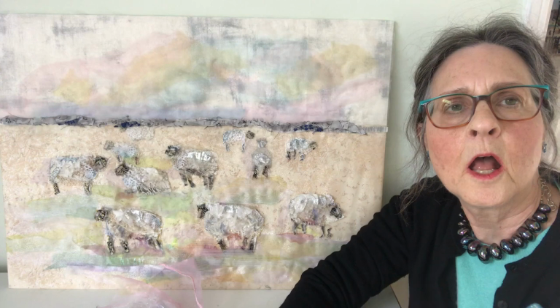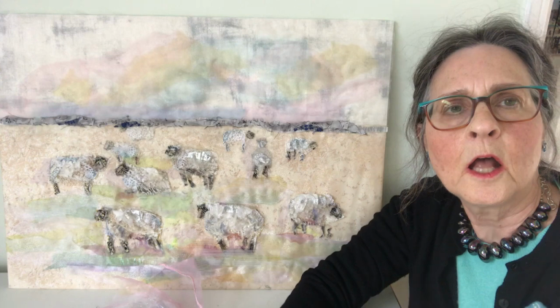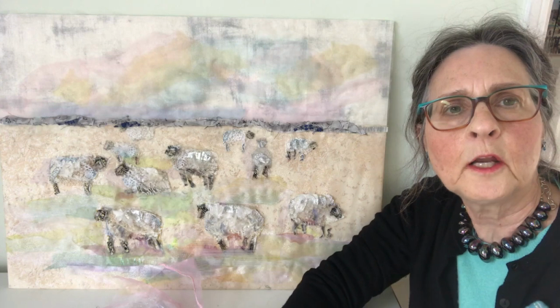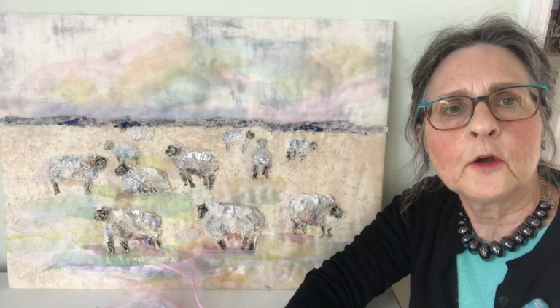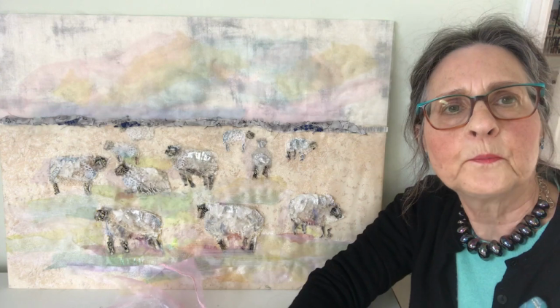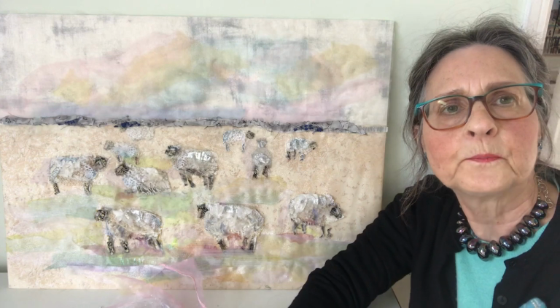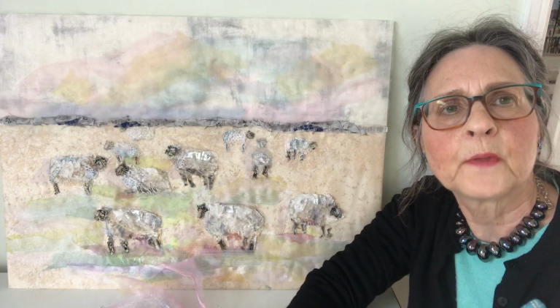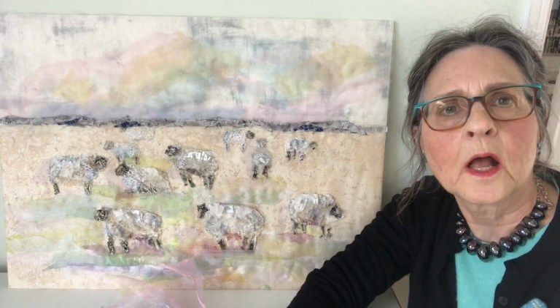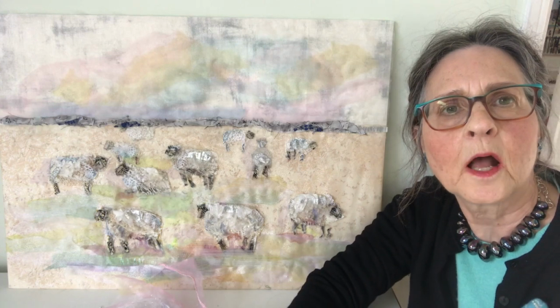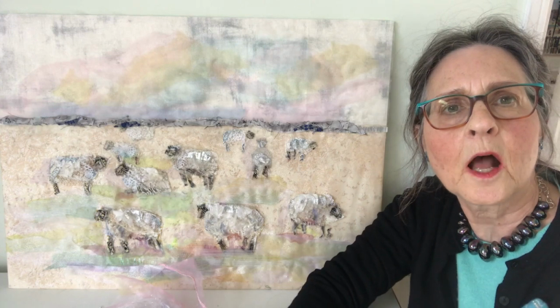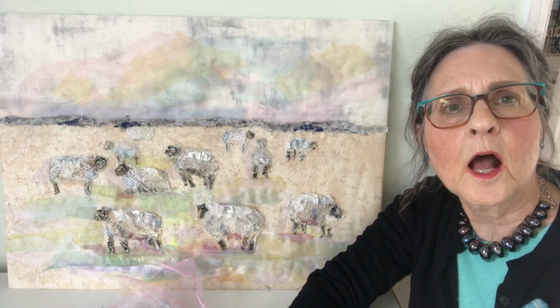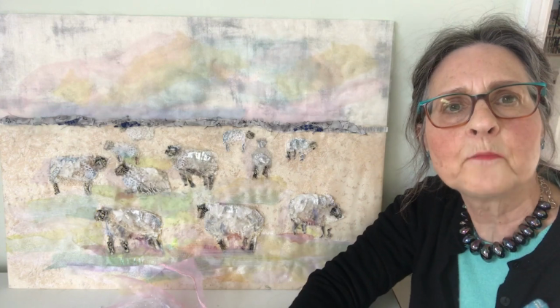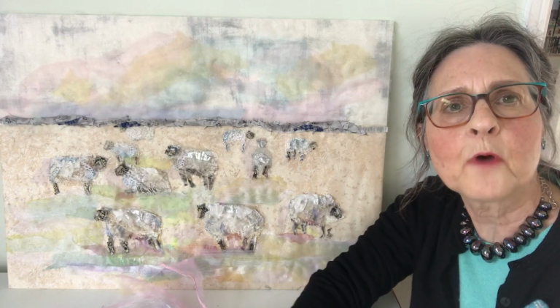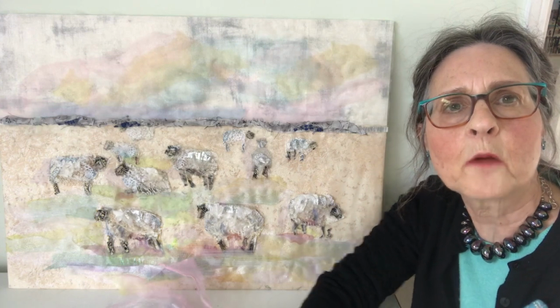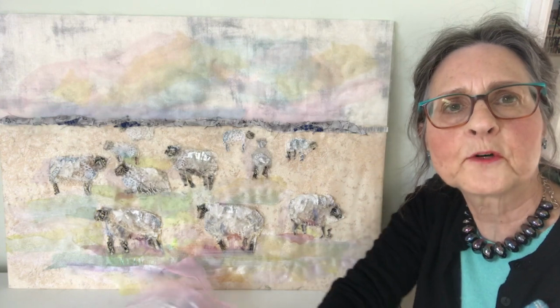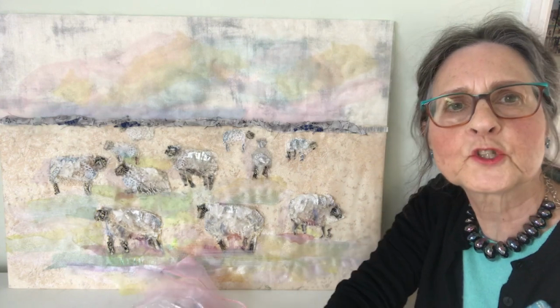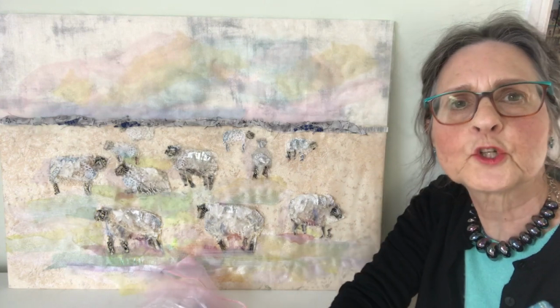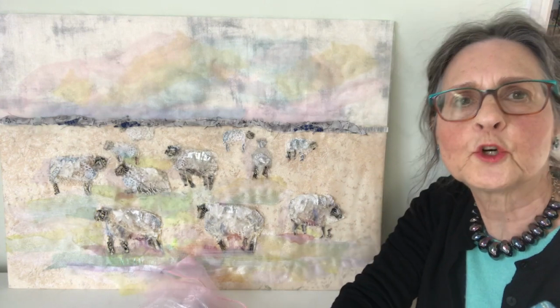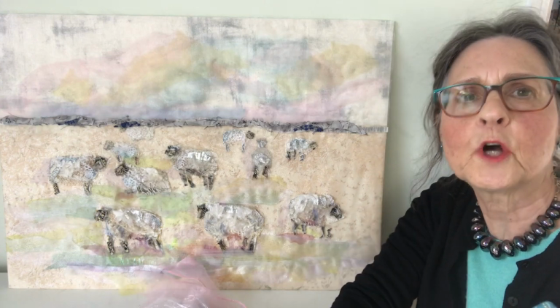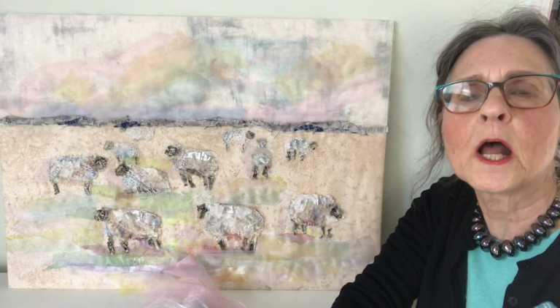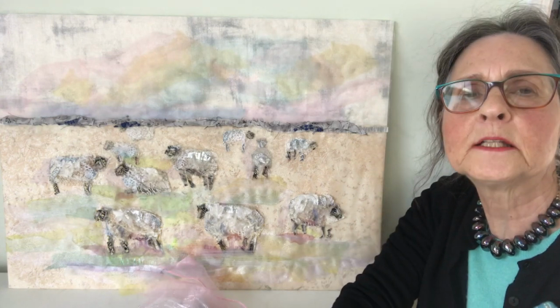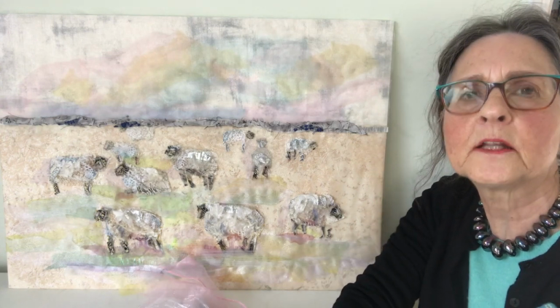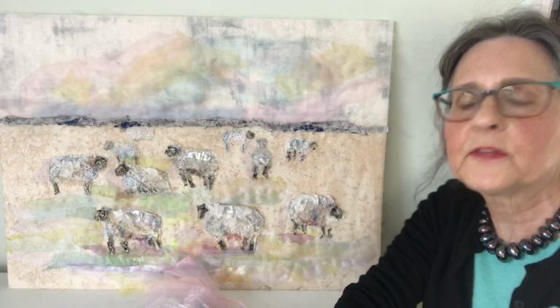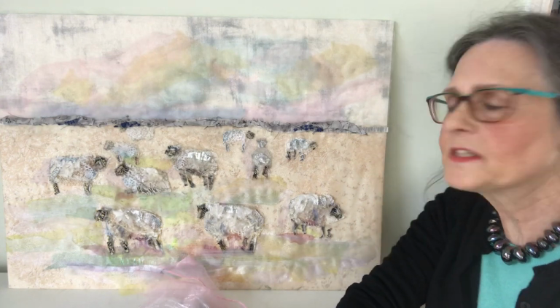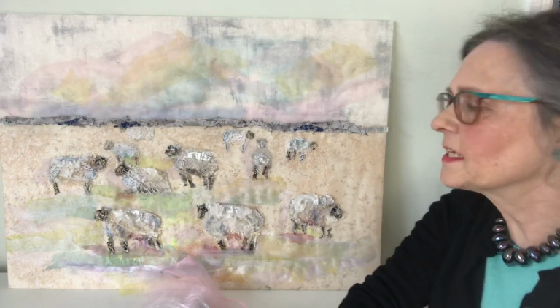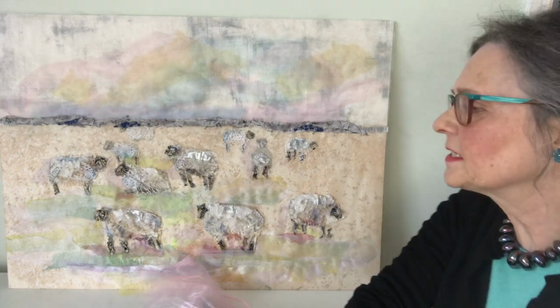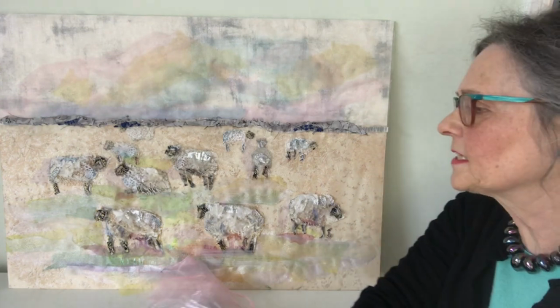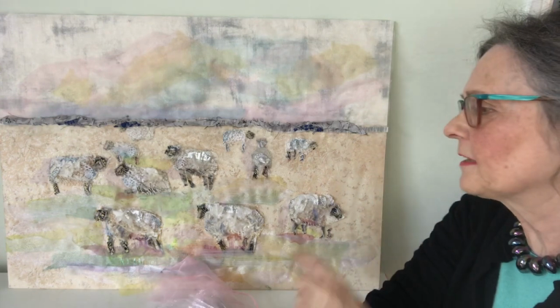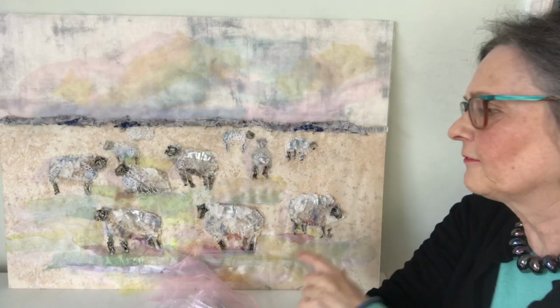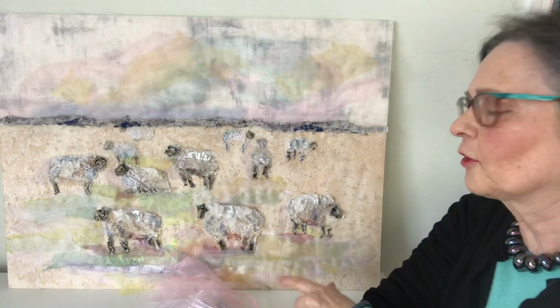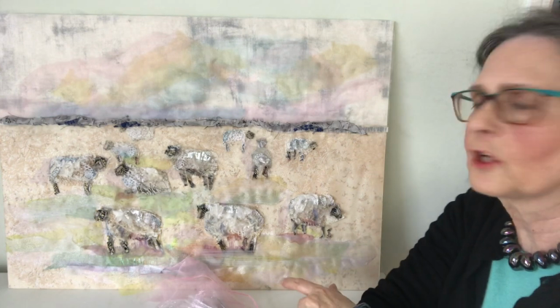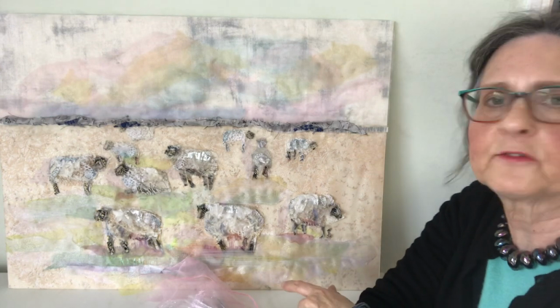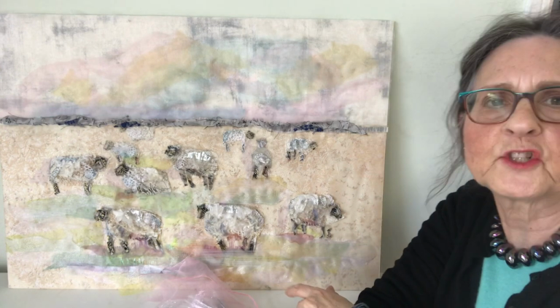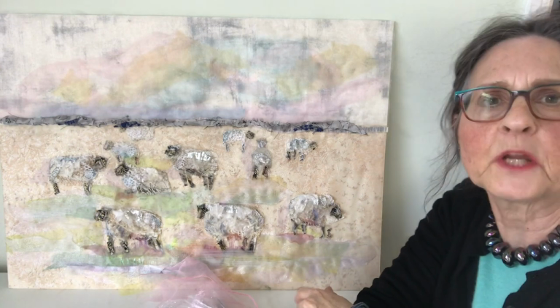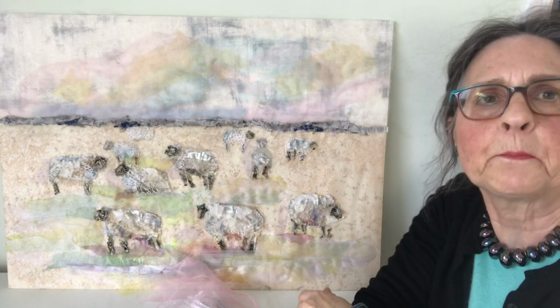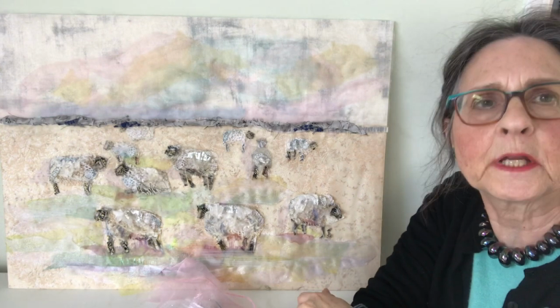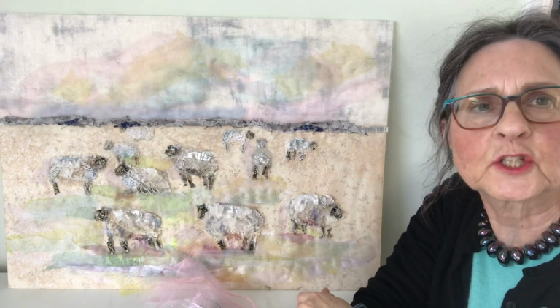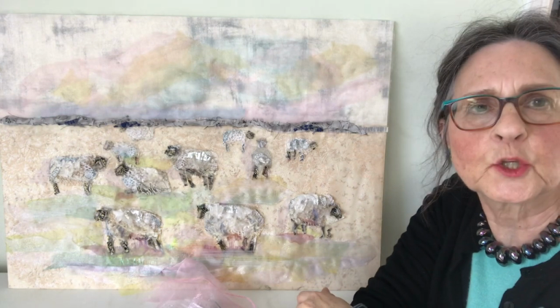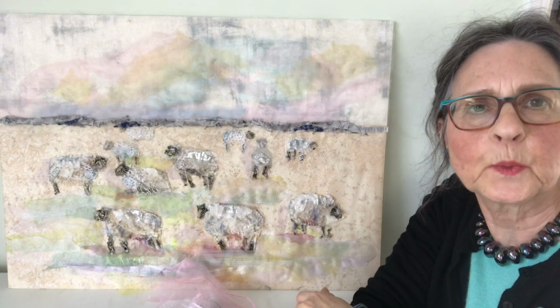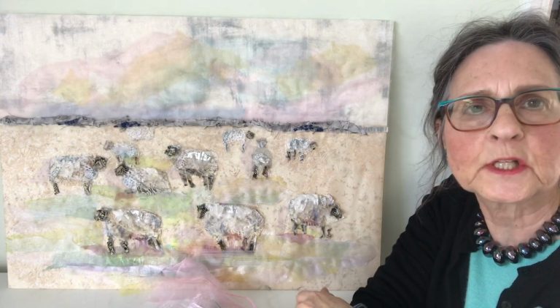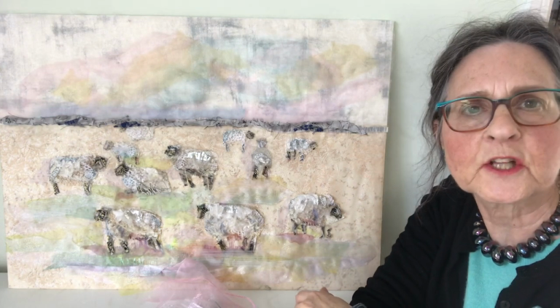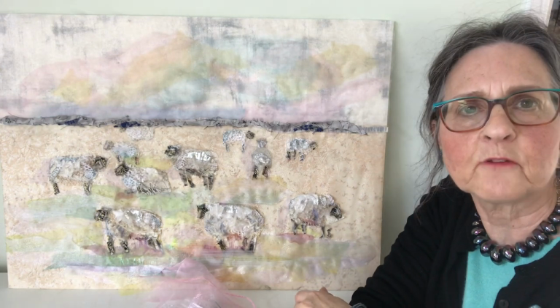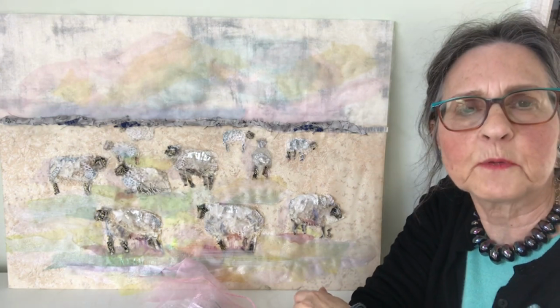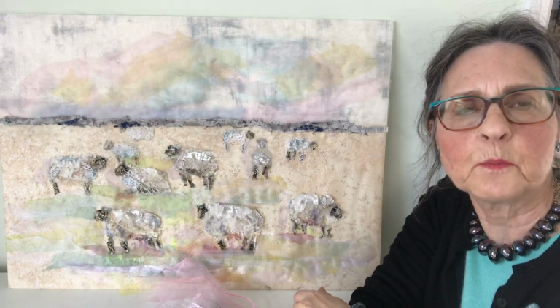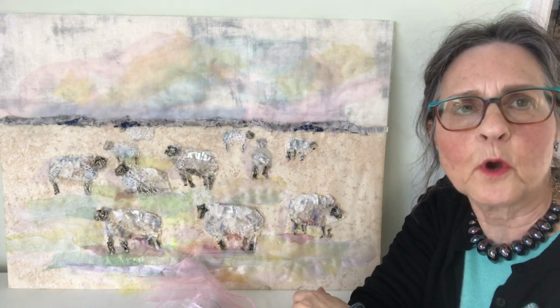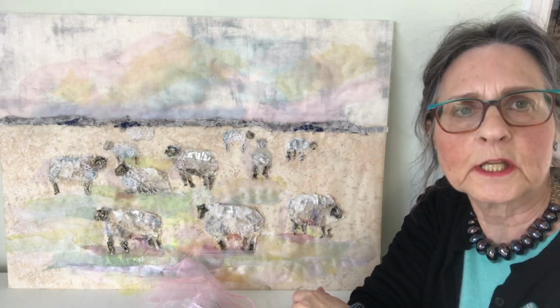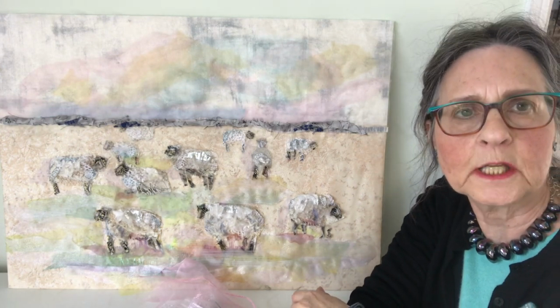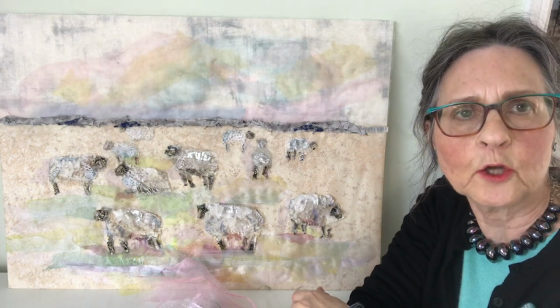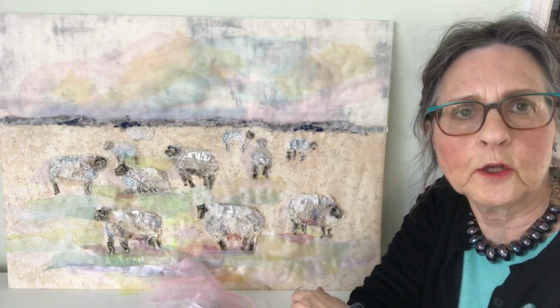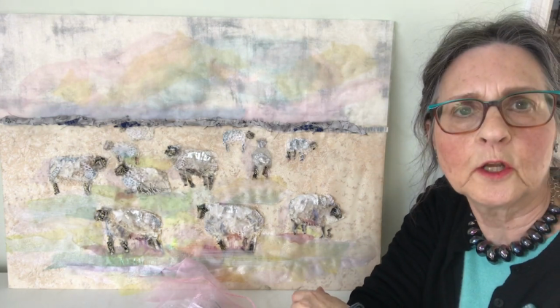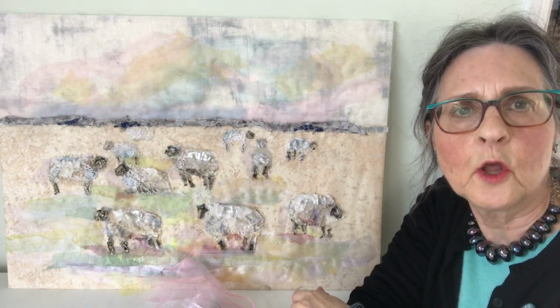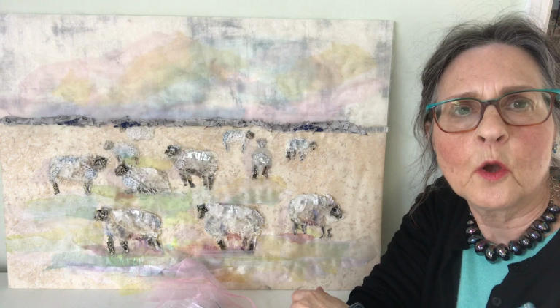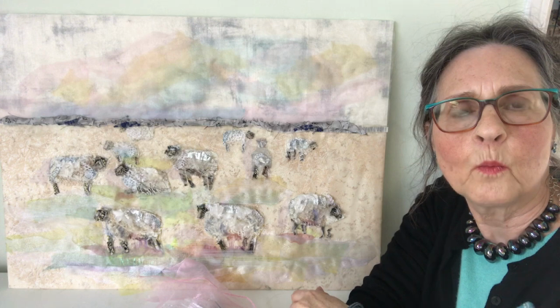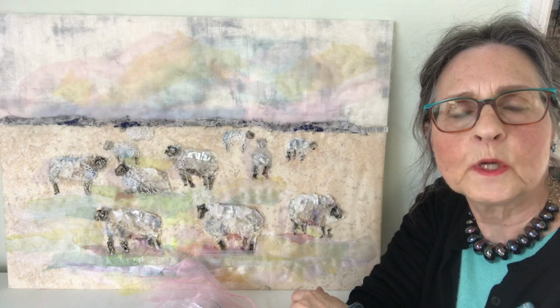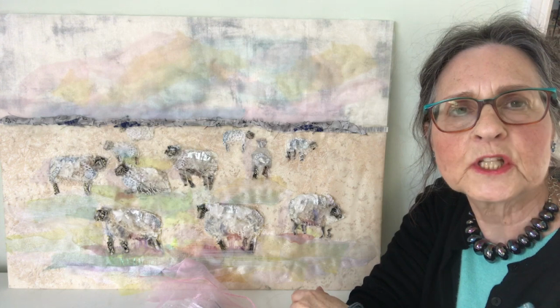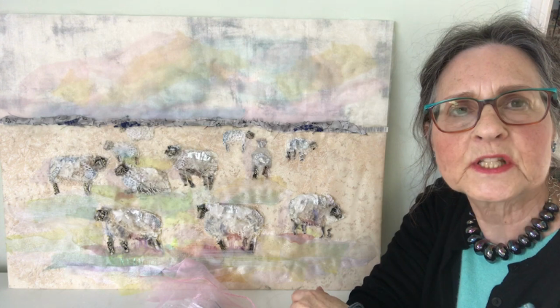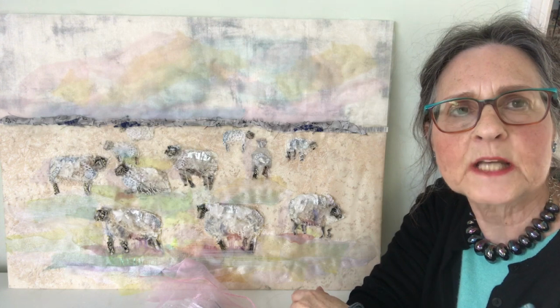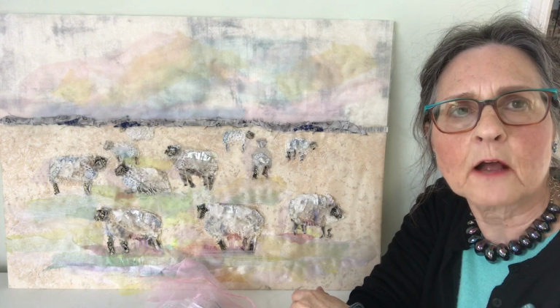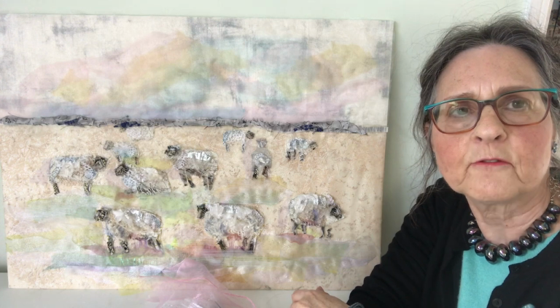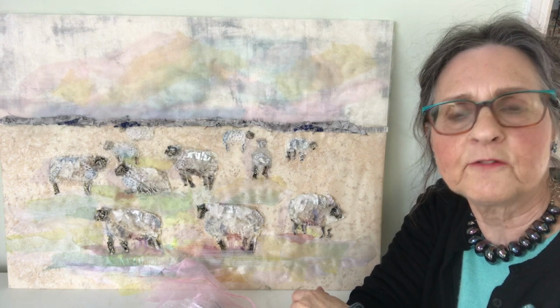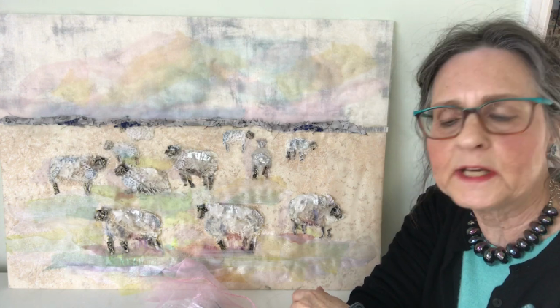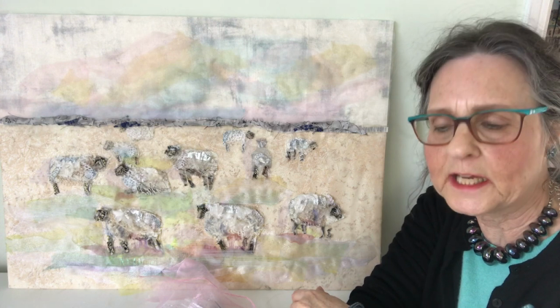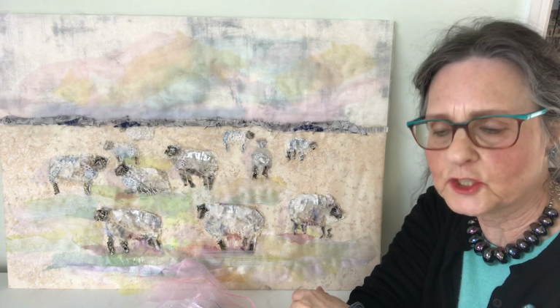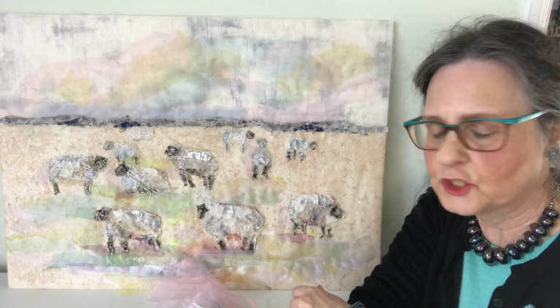Hello, I'm Barbara Shaw, and this is the flock of sheep picture which I've been working on, which is now finished.